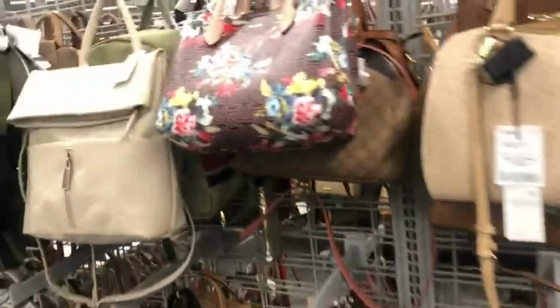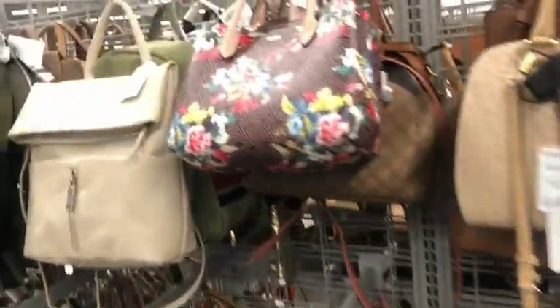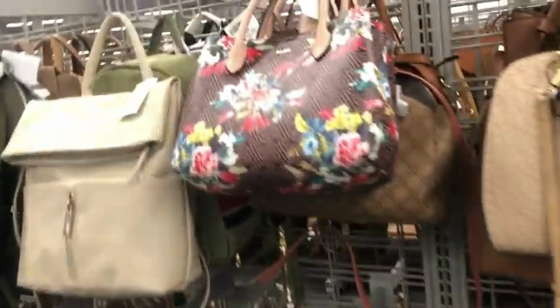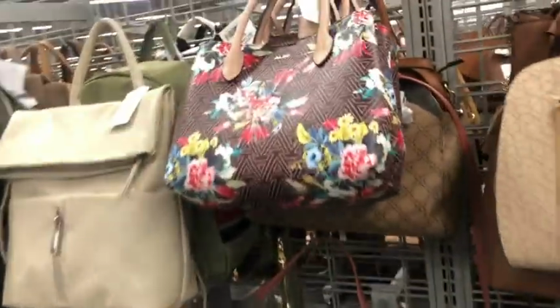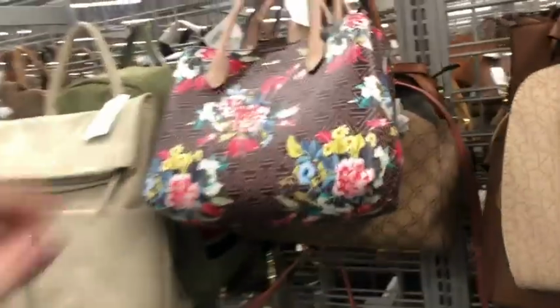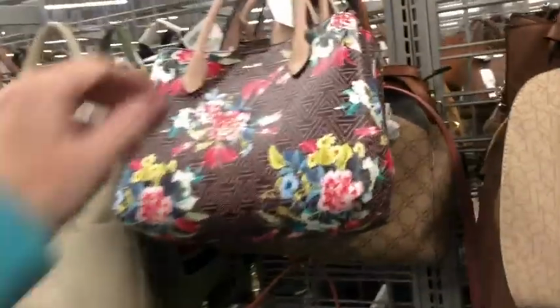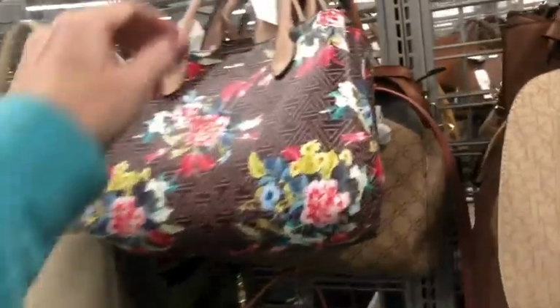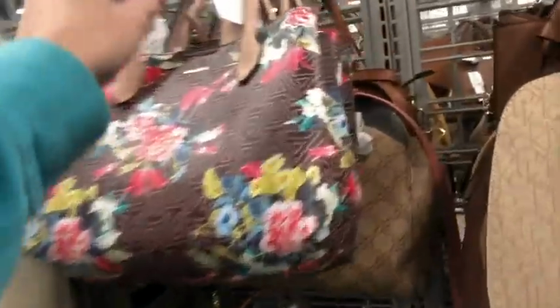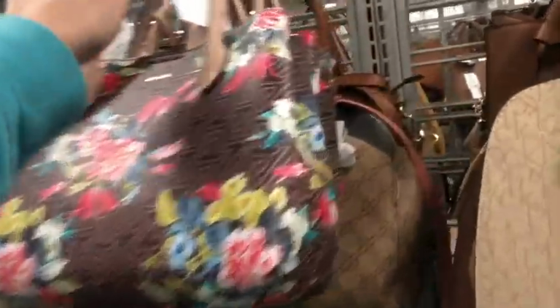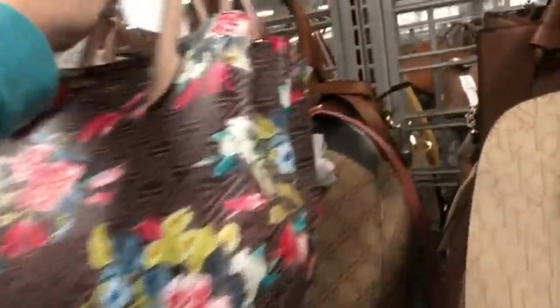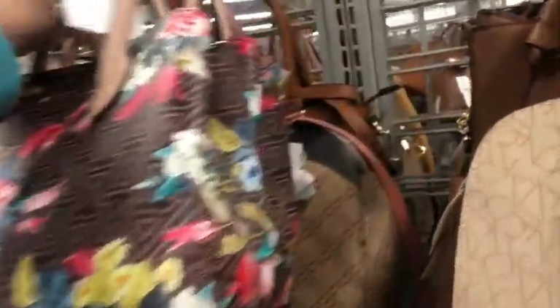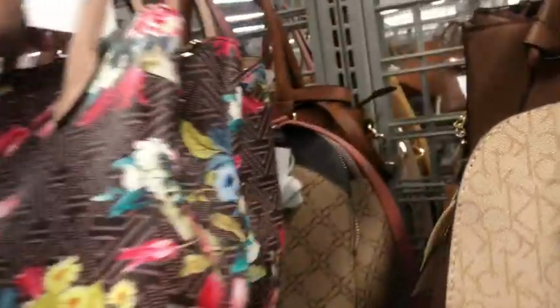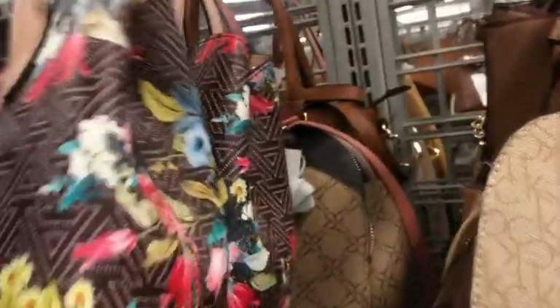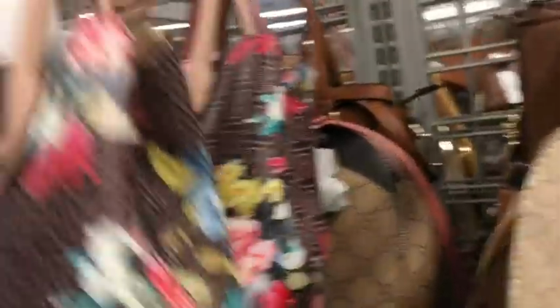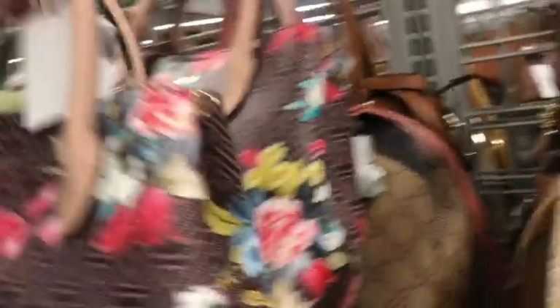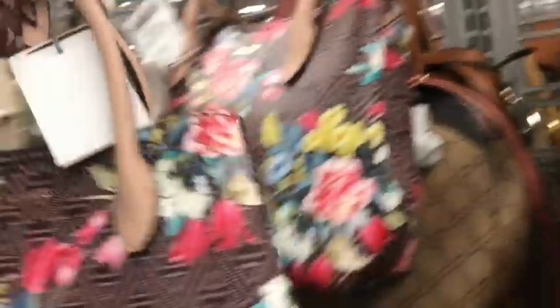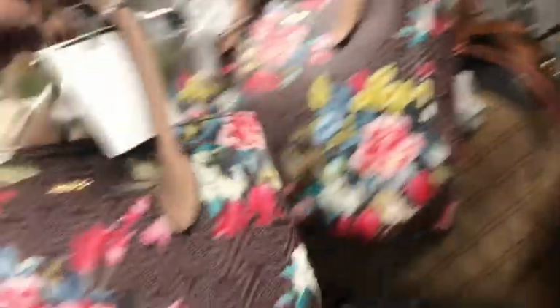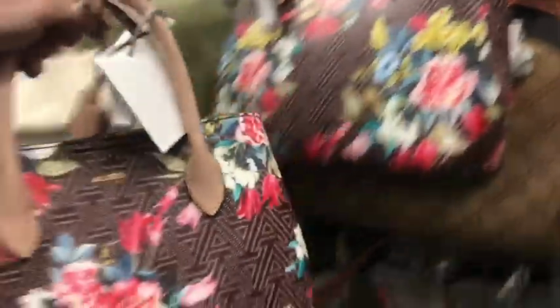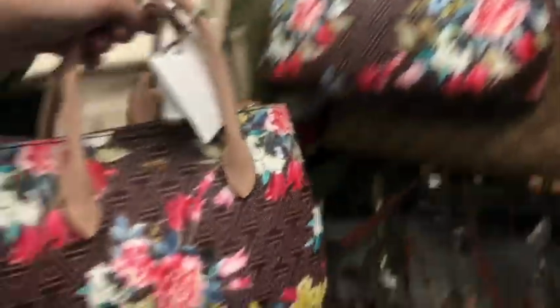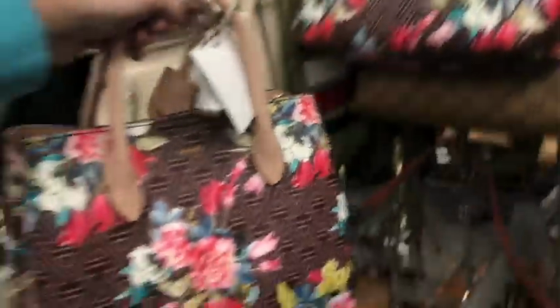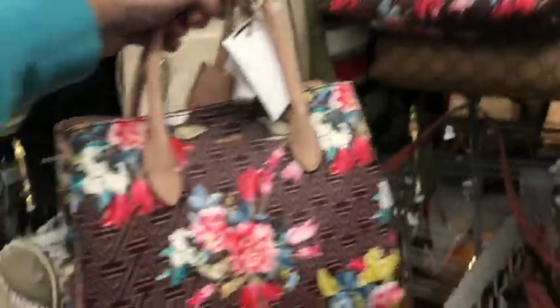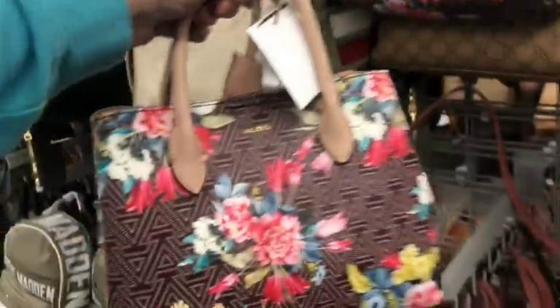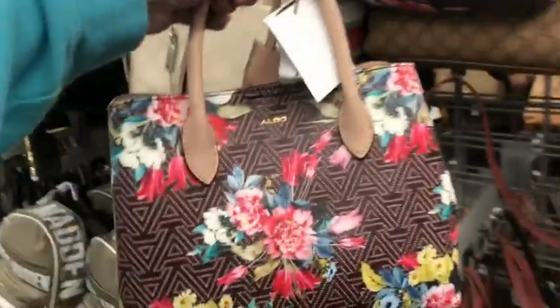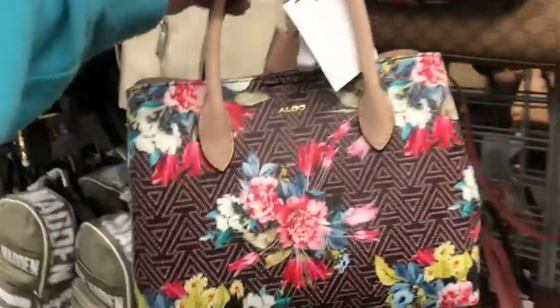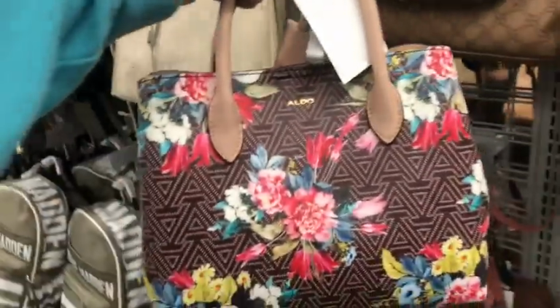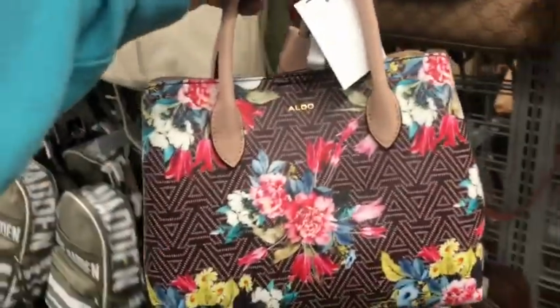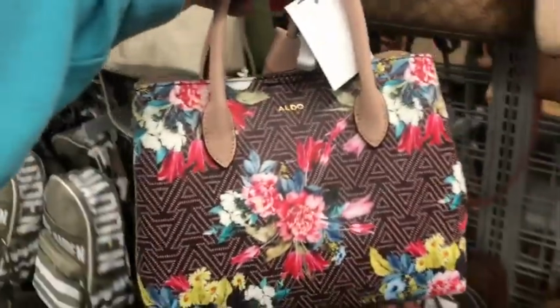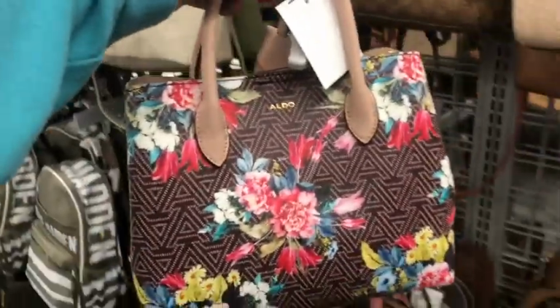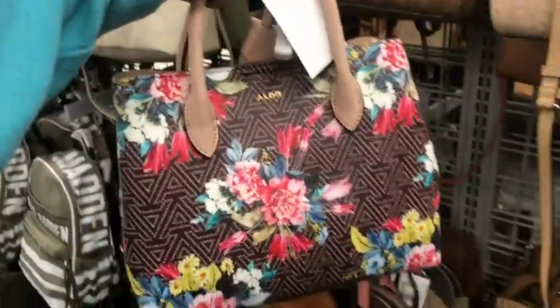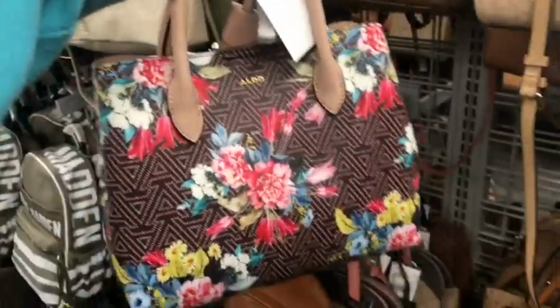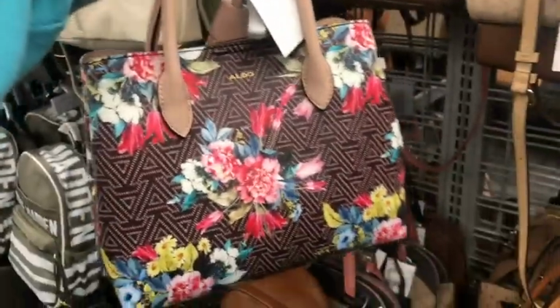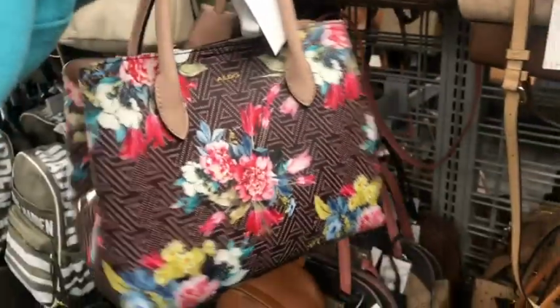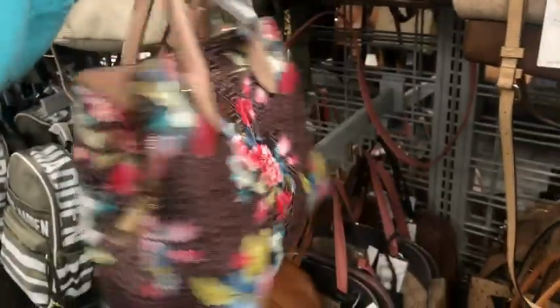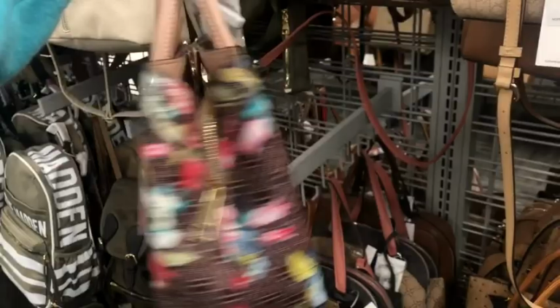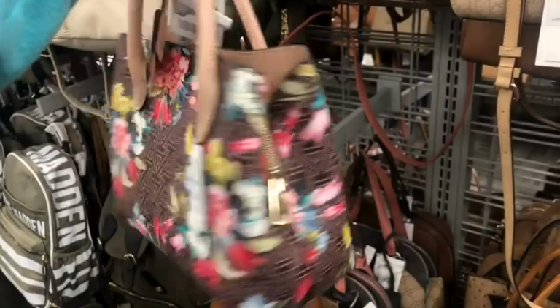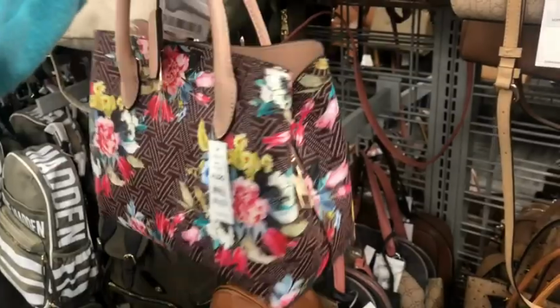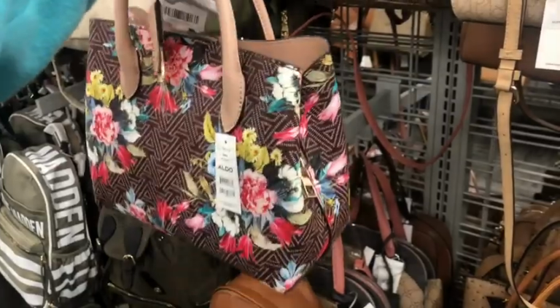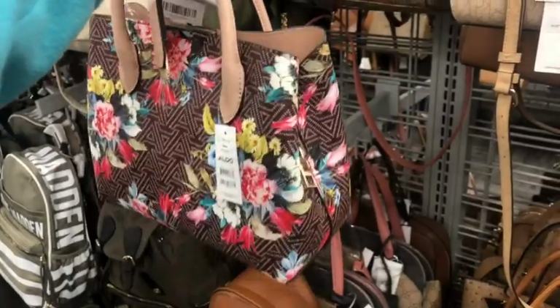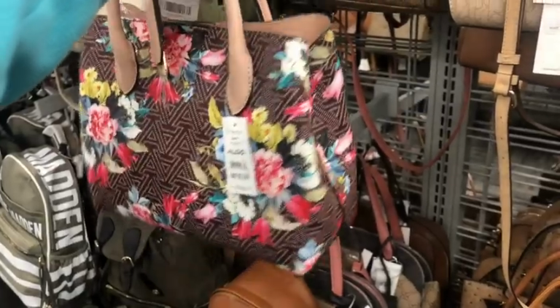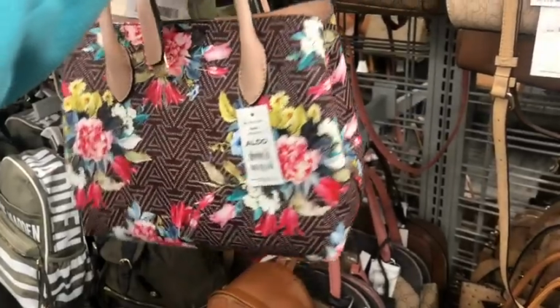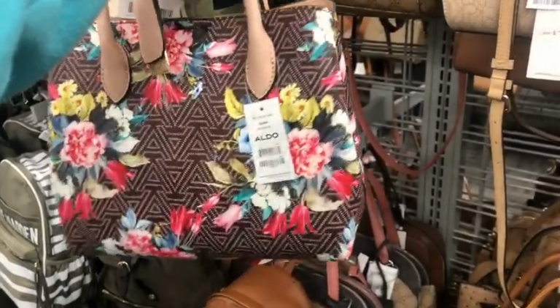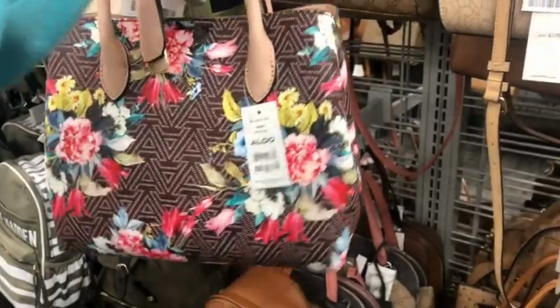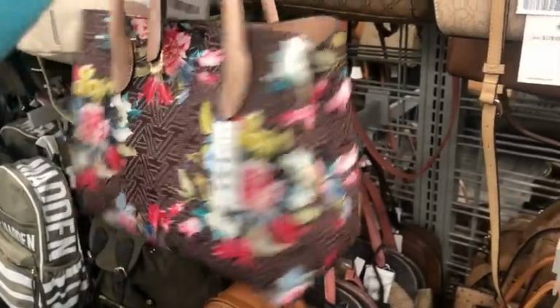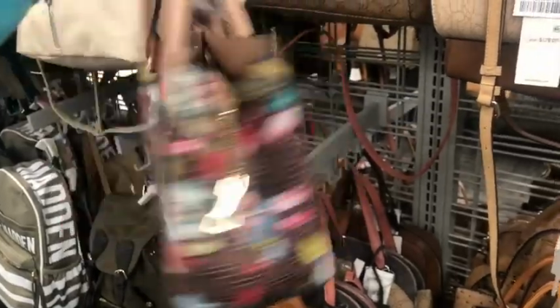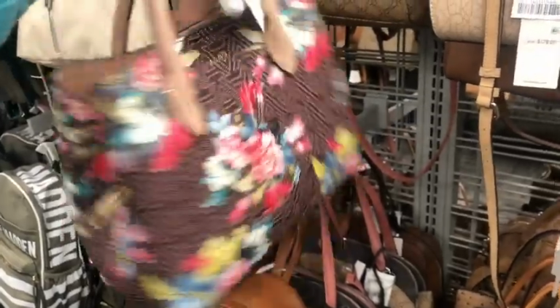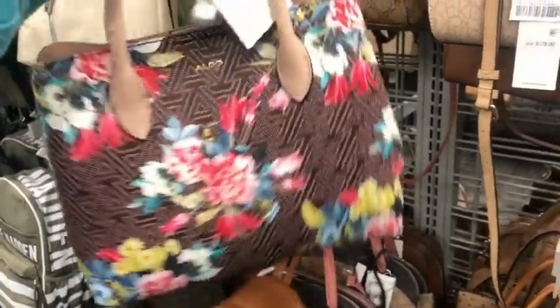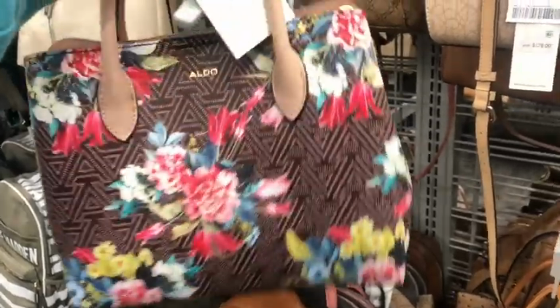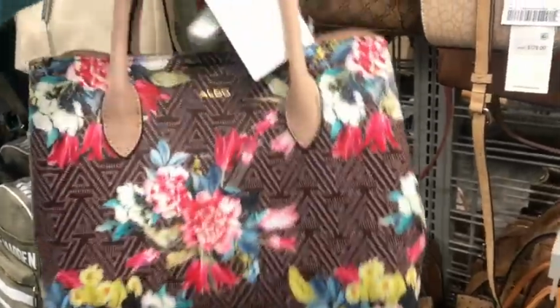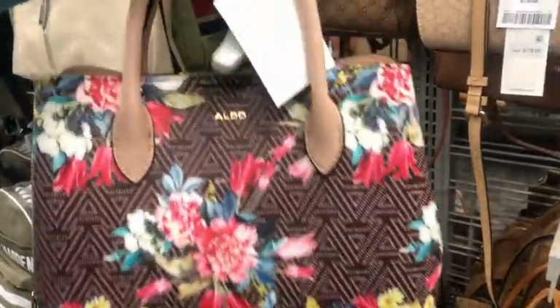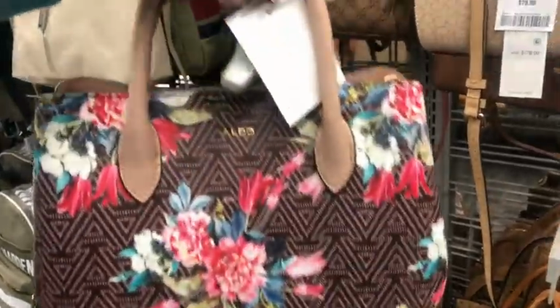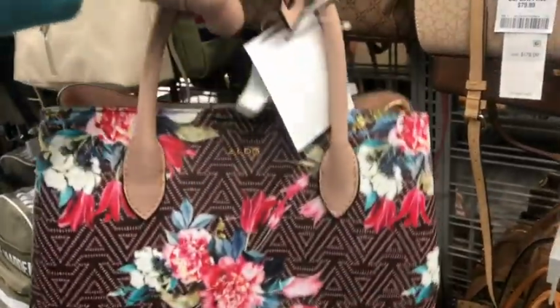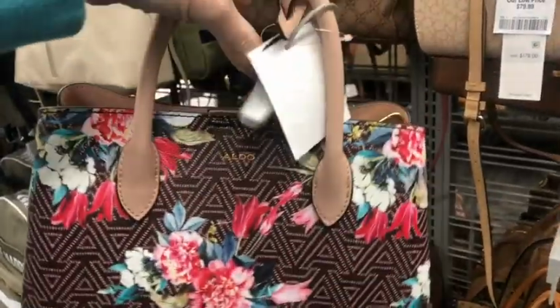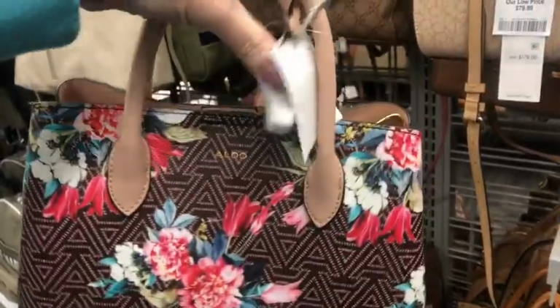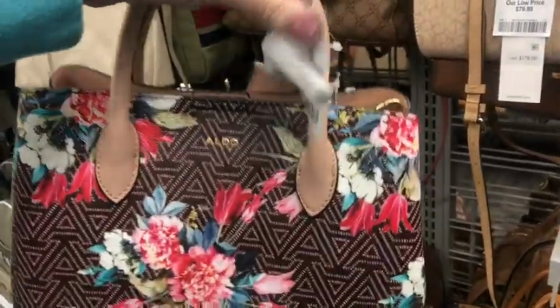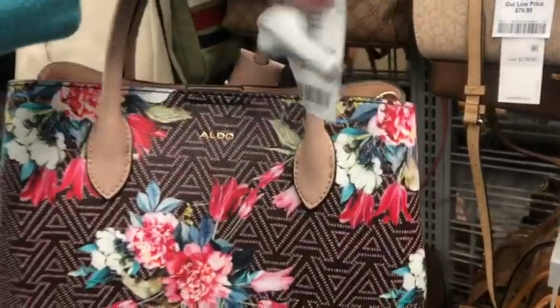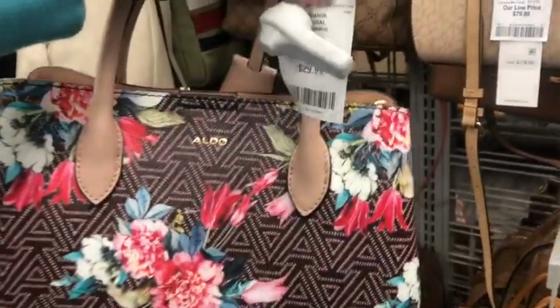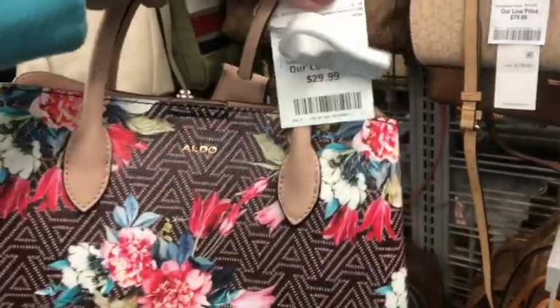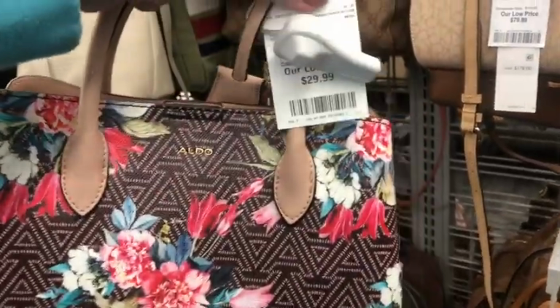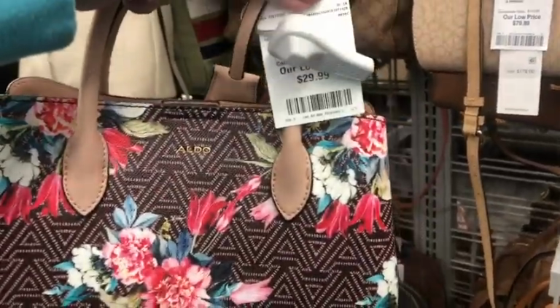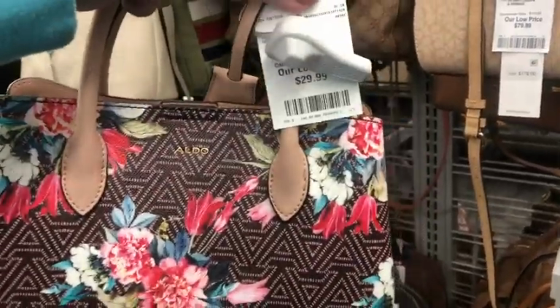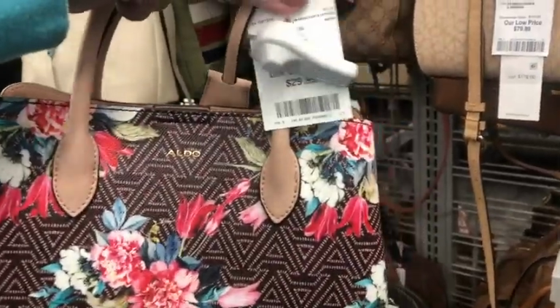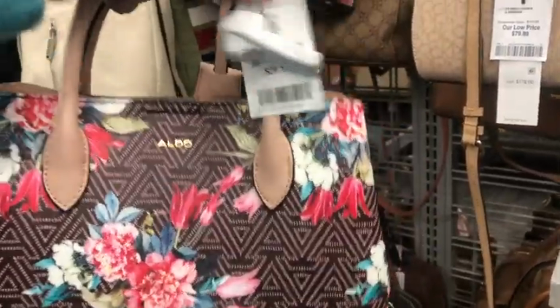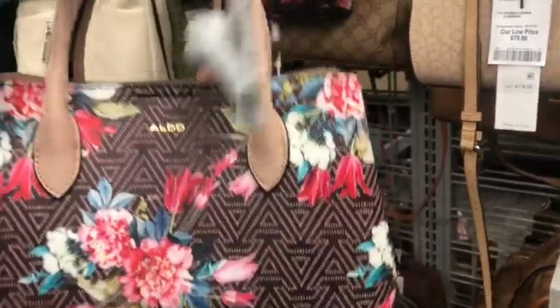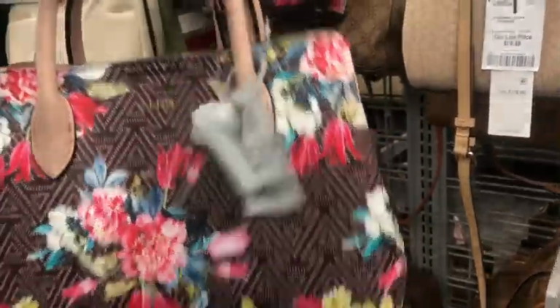This is cute — why do I like this? Aldo. And it is $30.